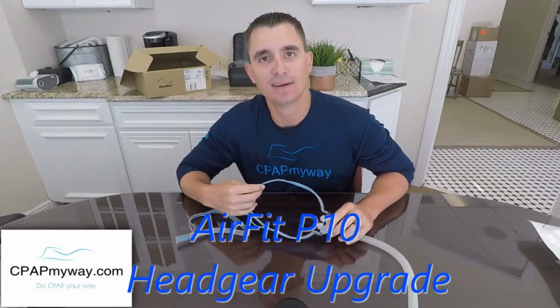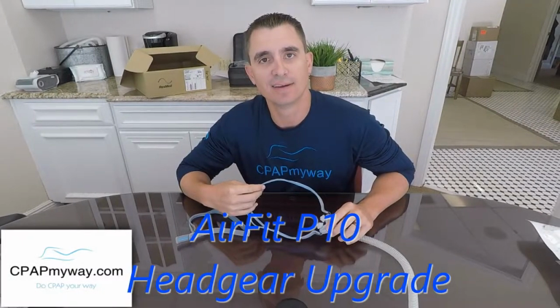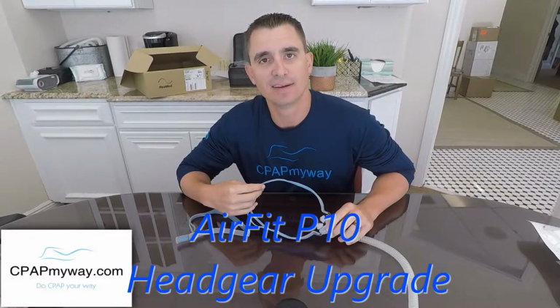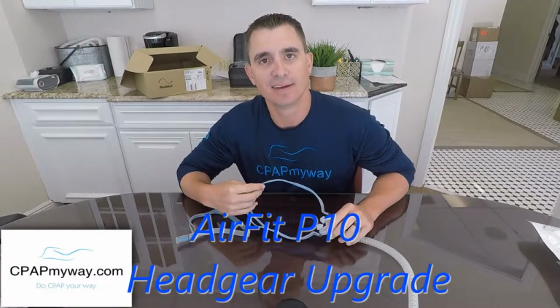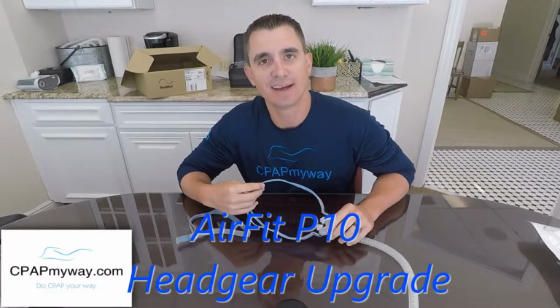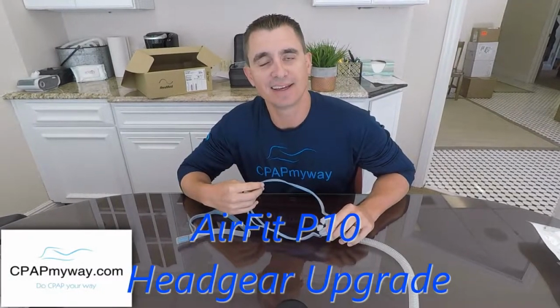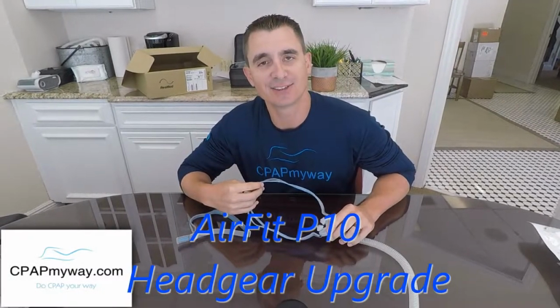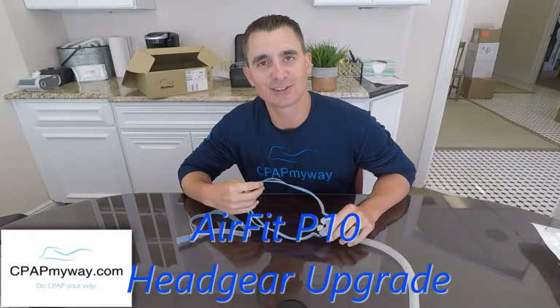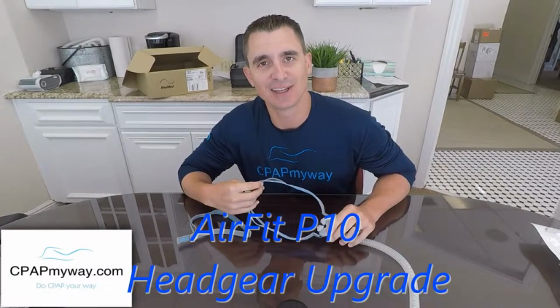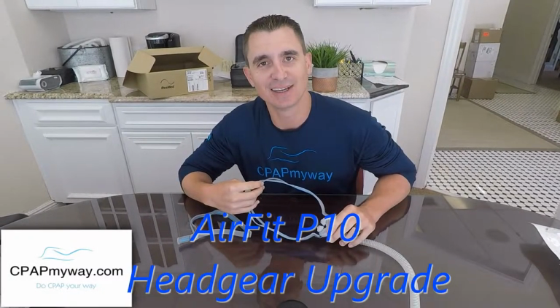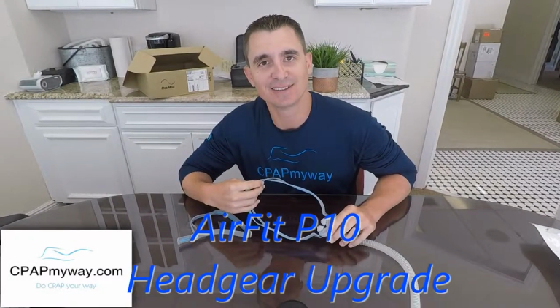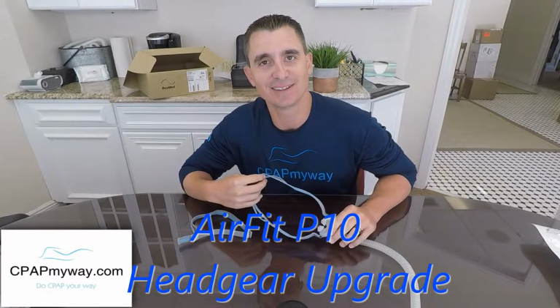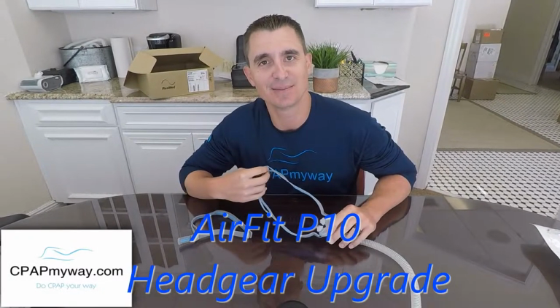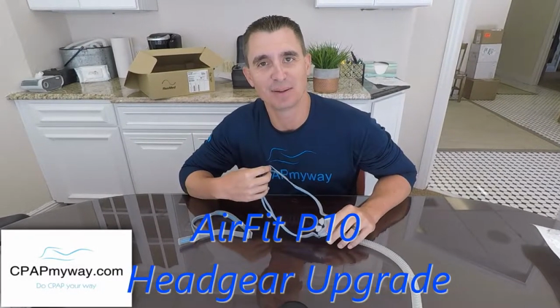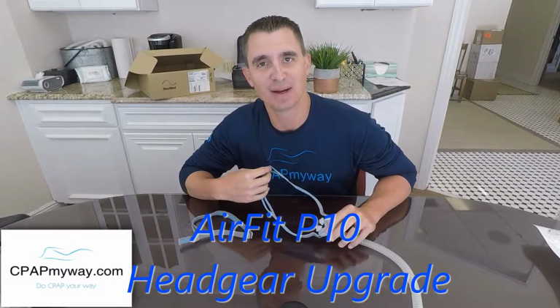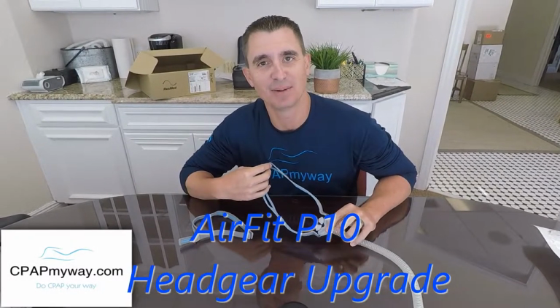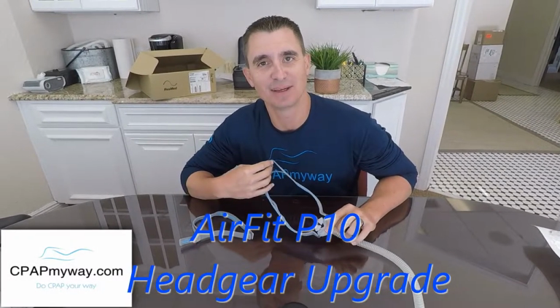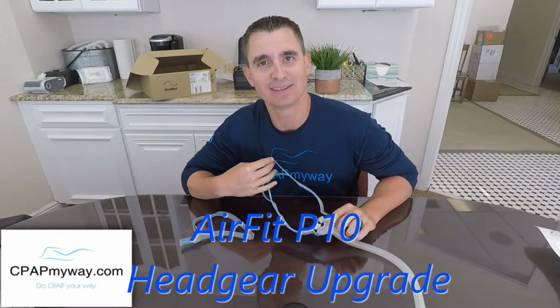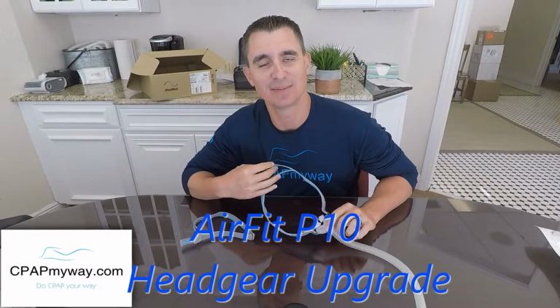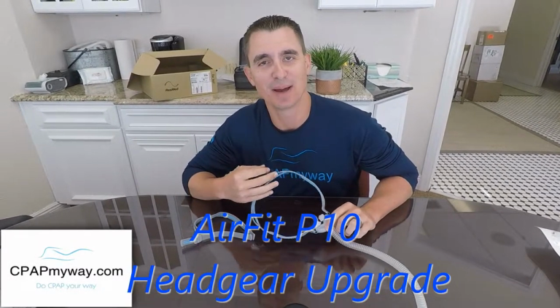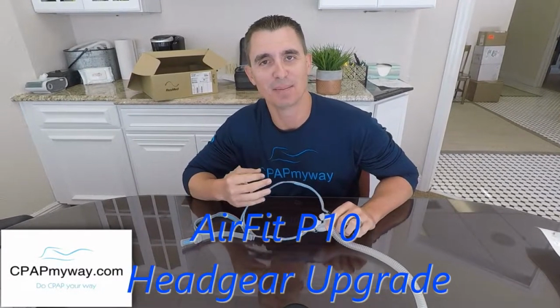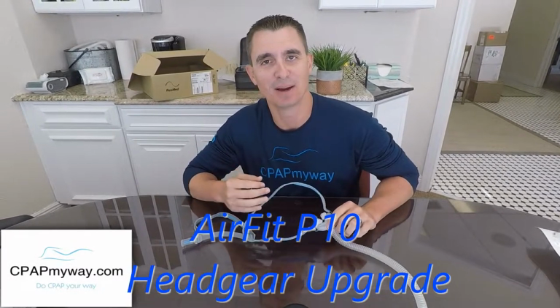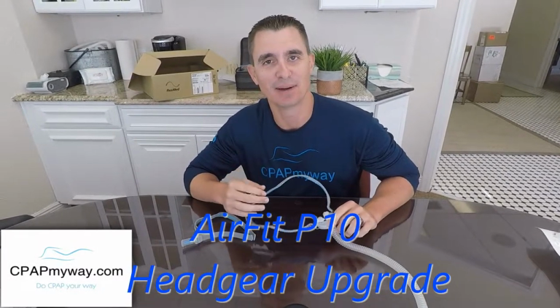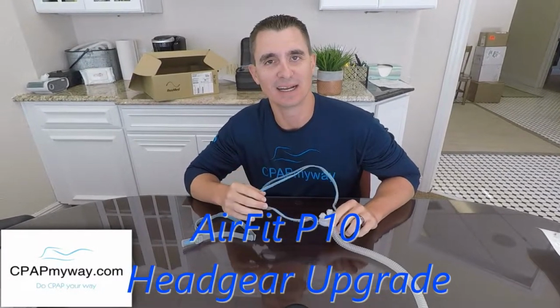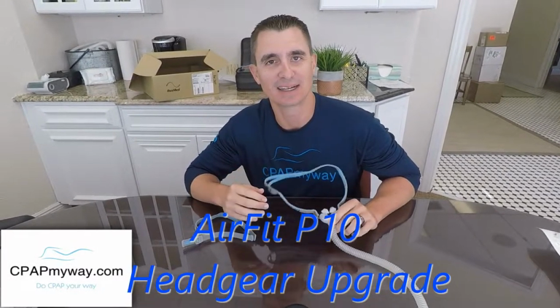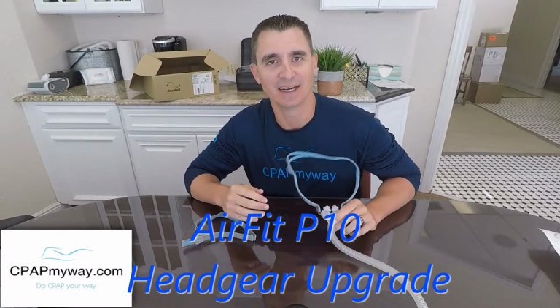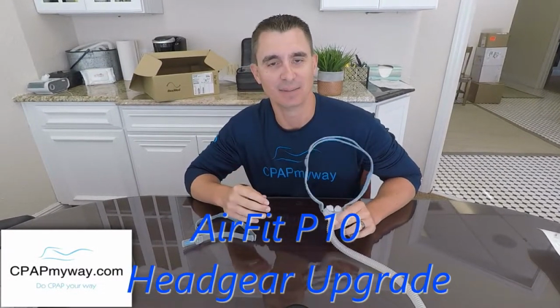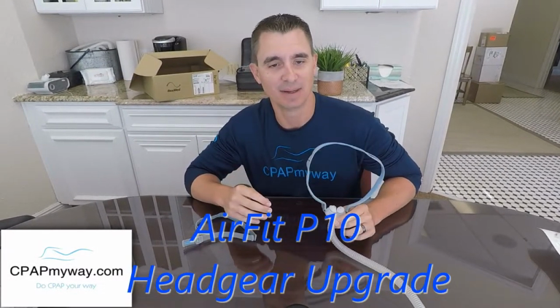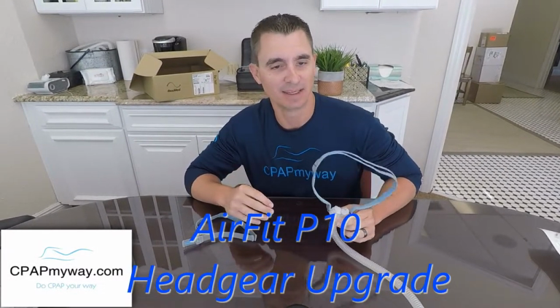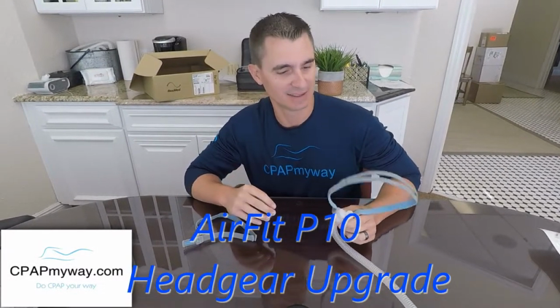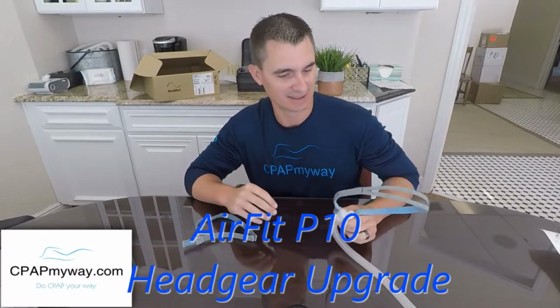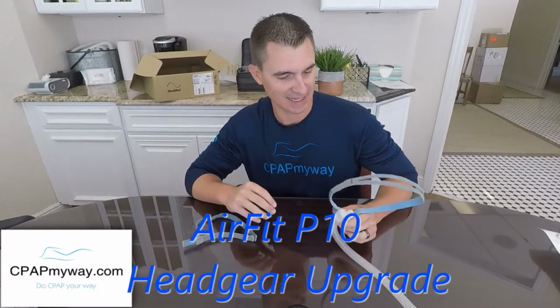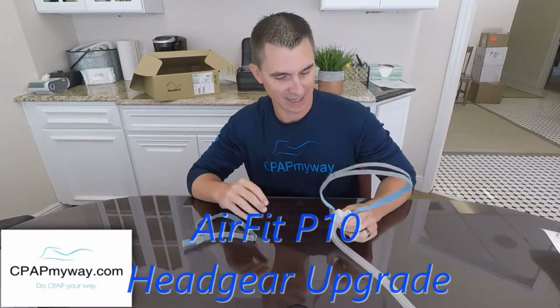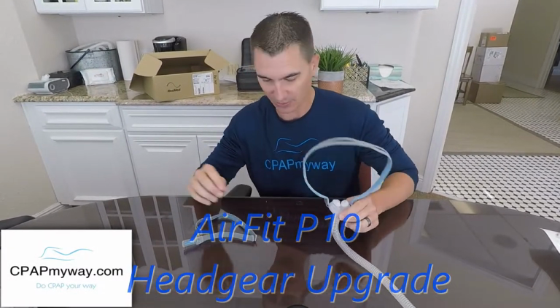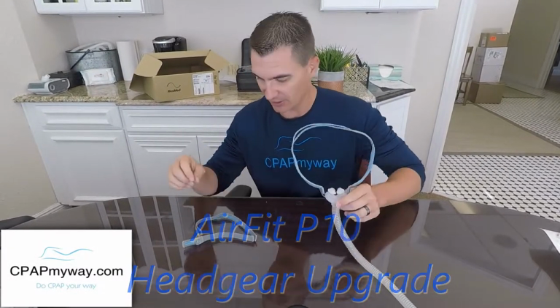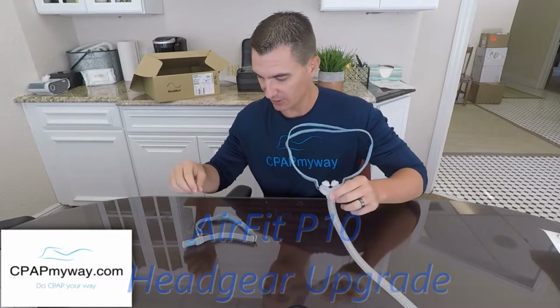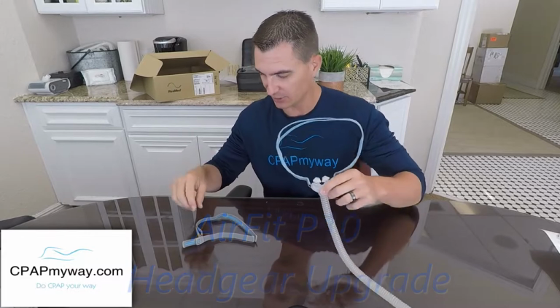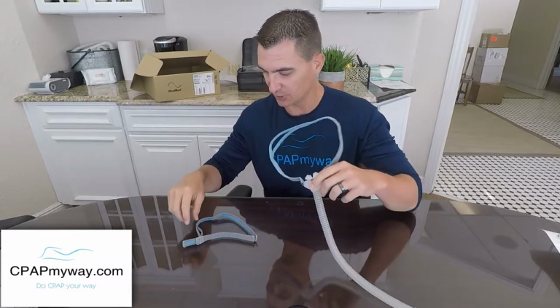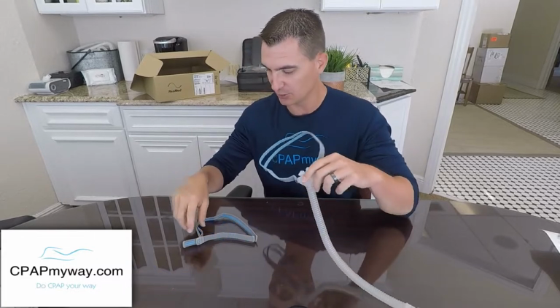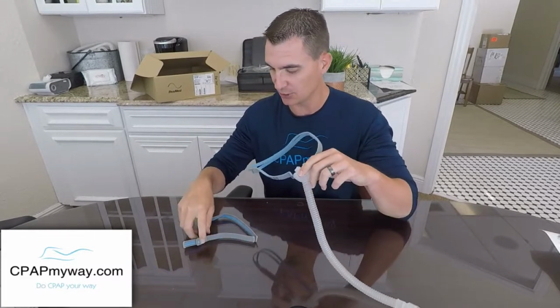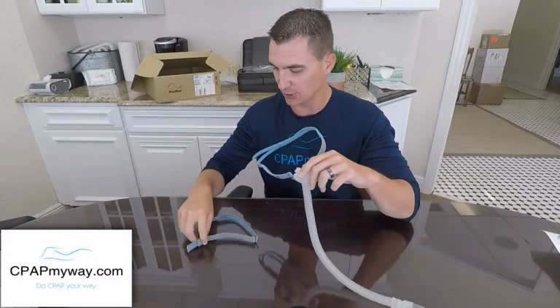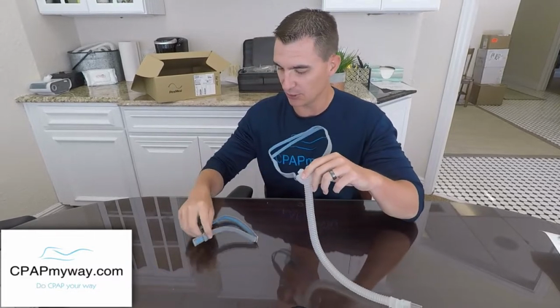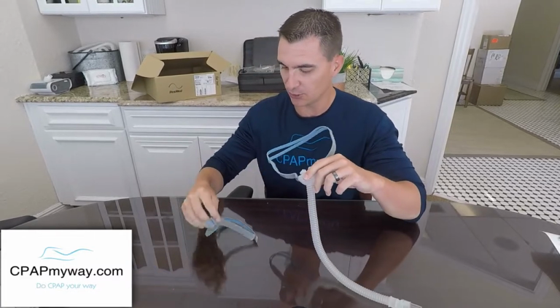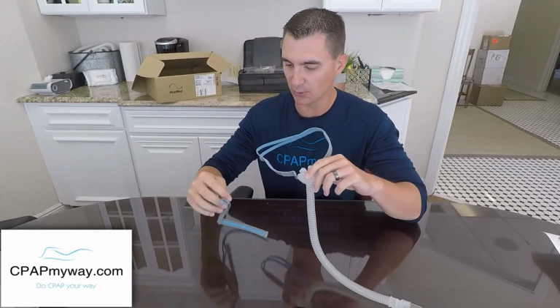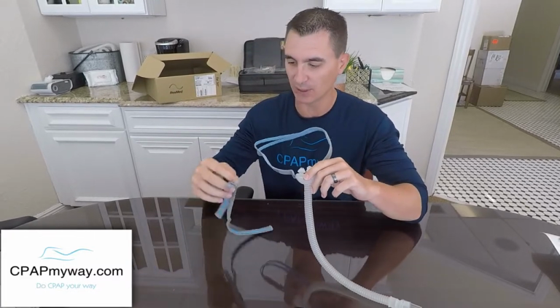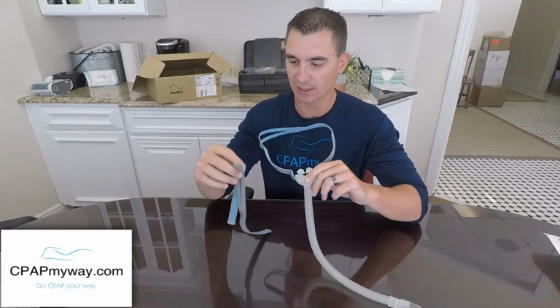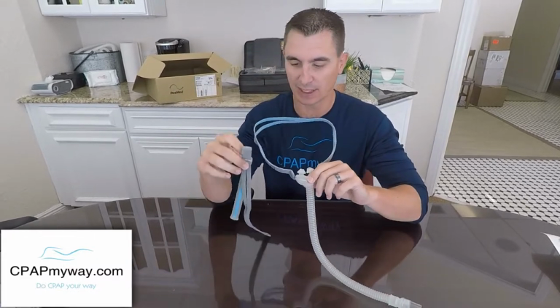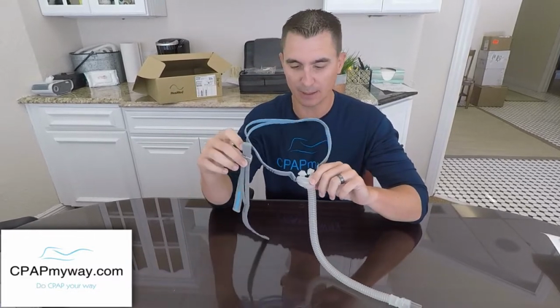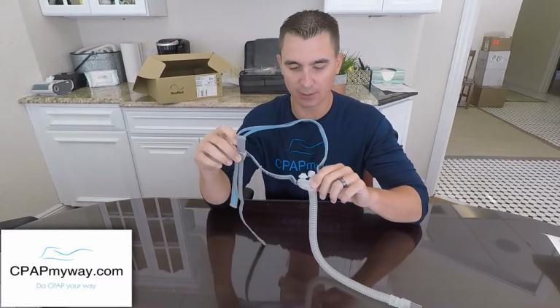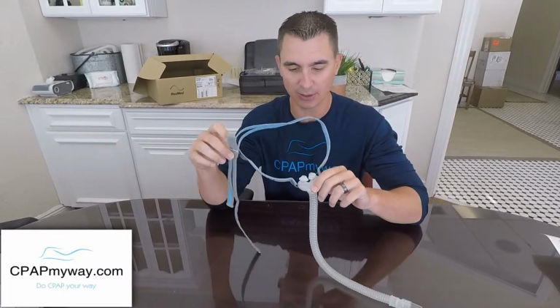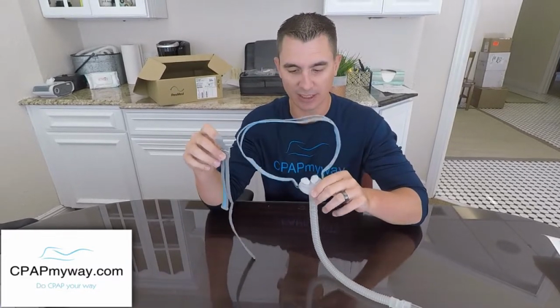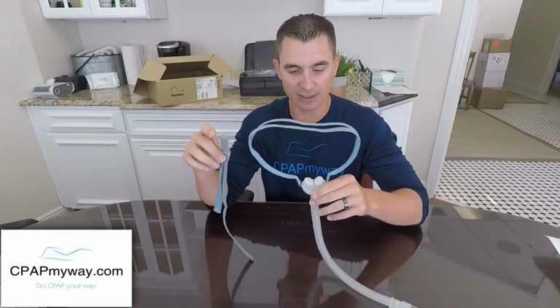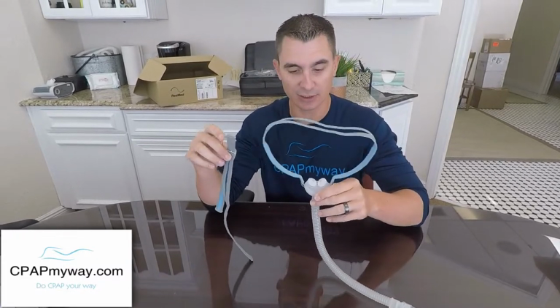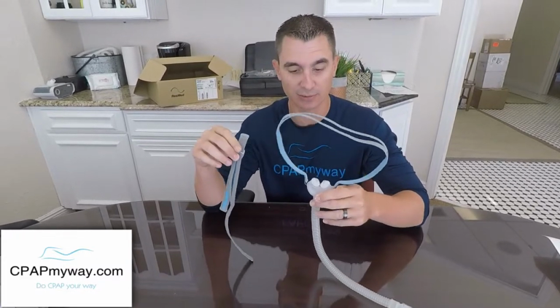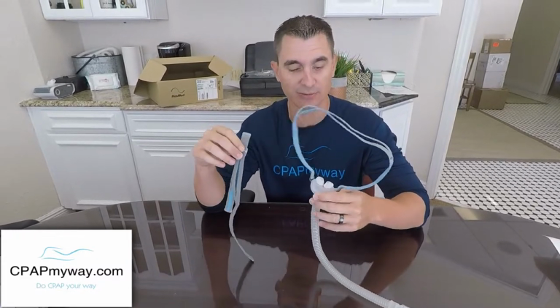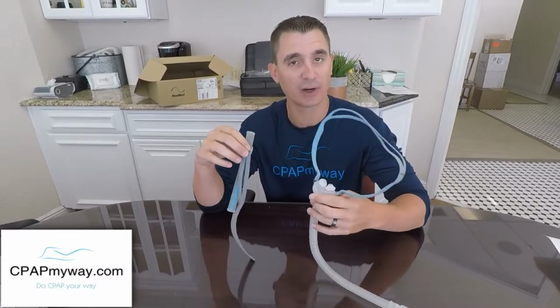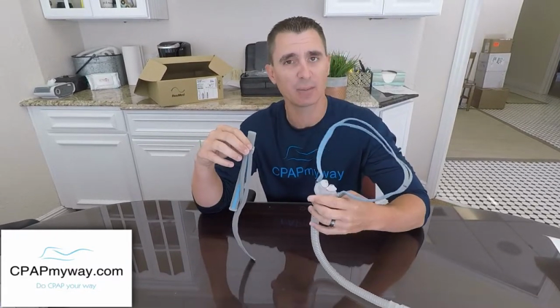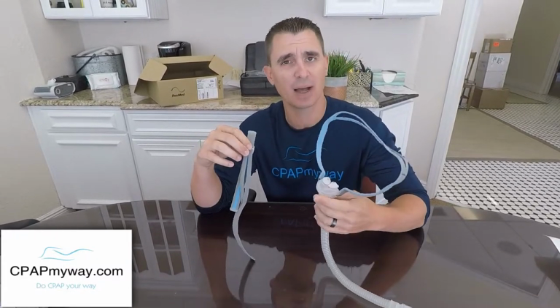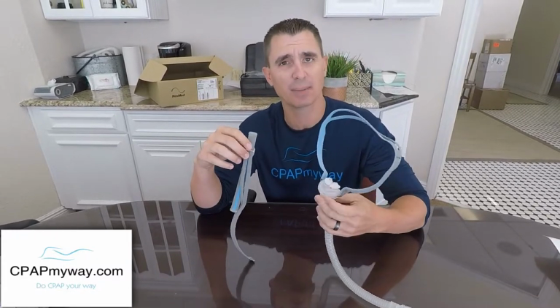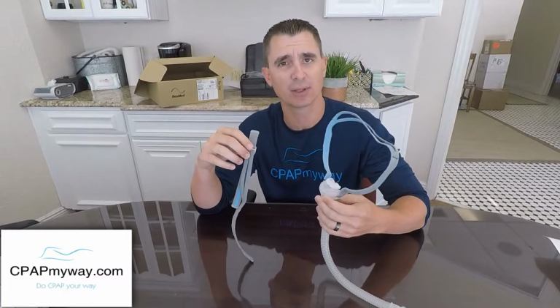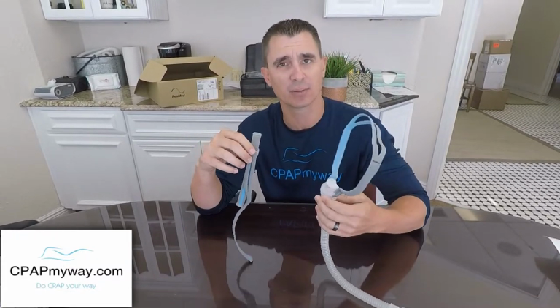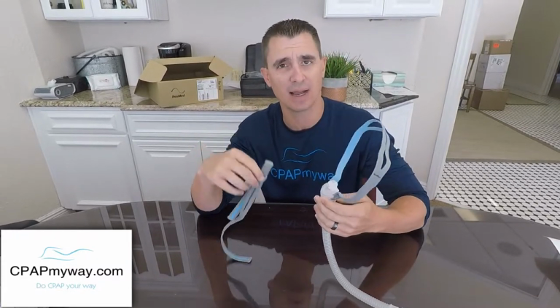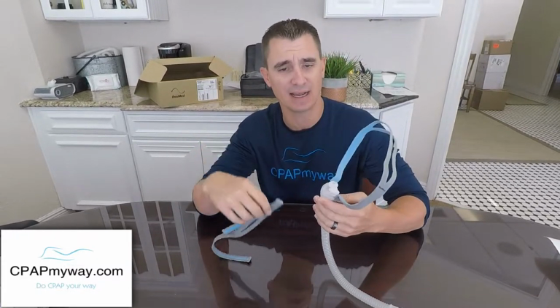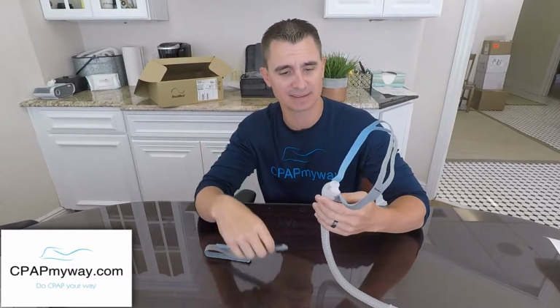Hey, it's Clay, CPAP MyWay, CPAPMyWay.com. Today we're here to show you a little upgrade to a very popular mask.